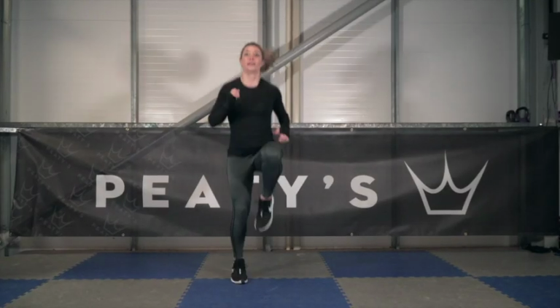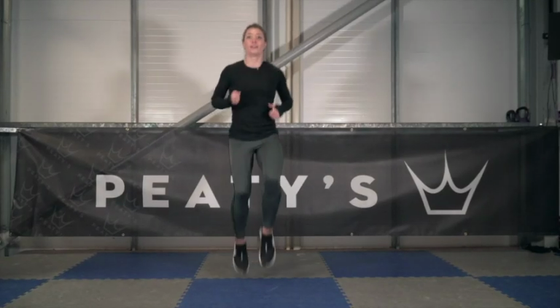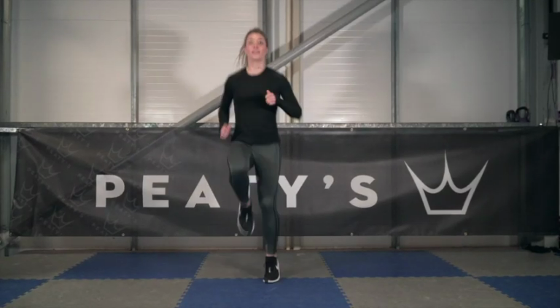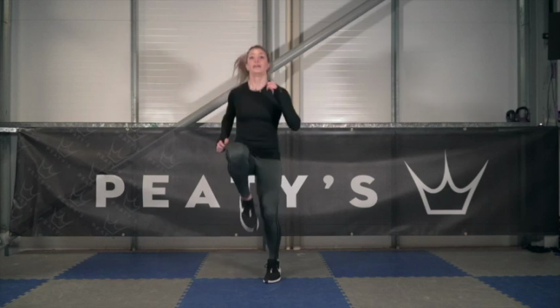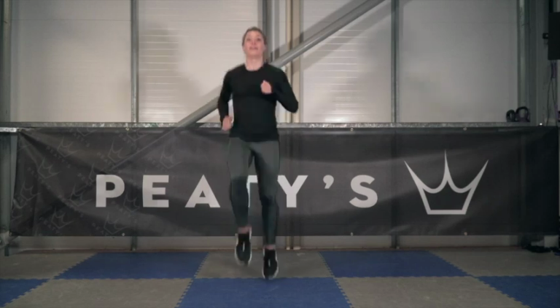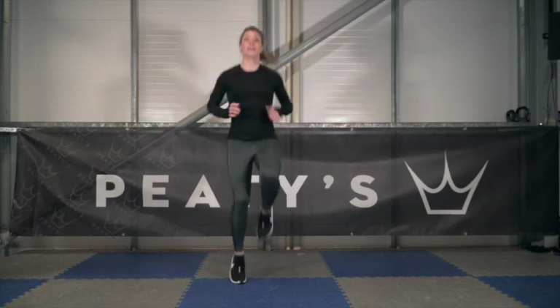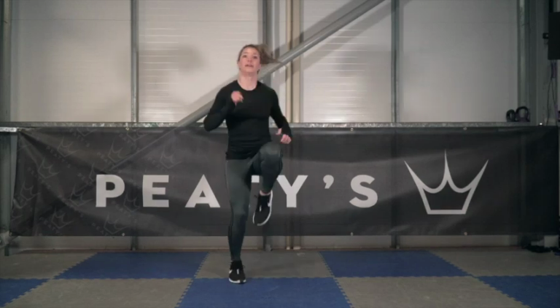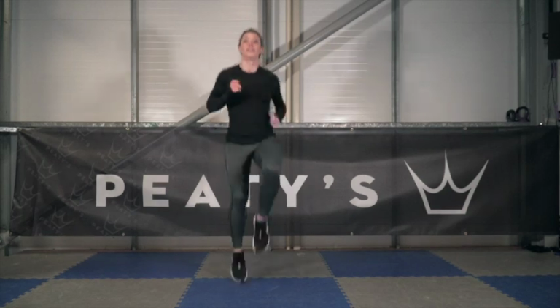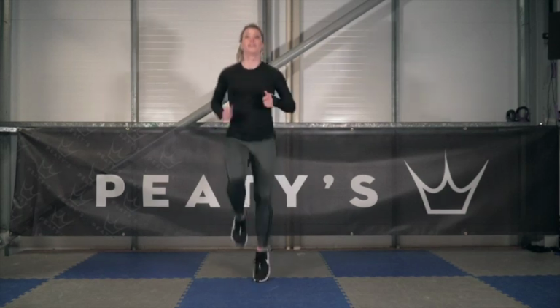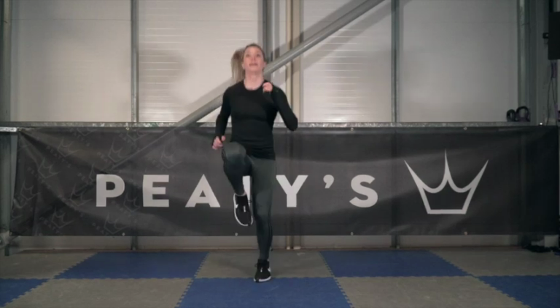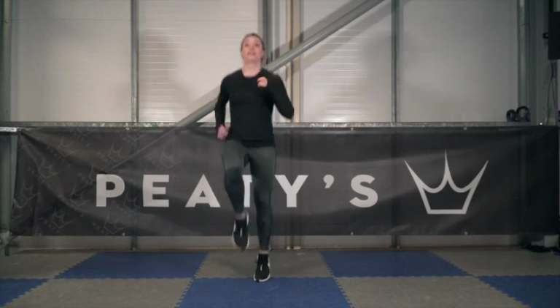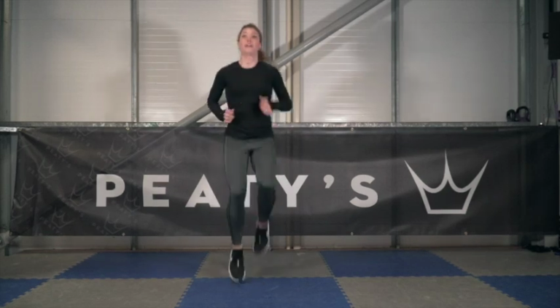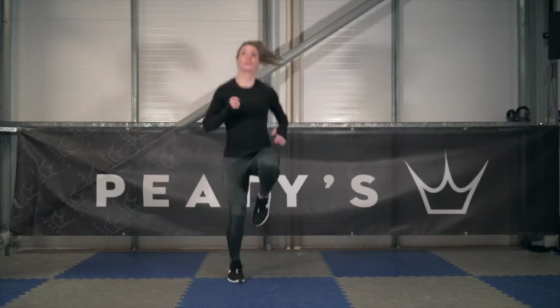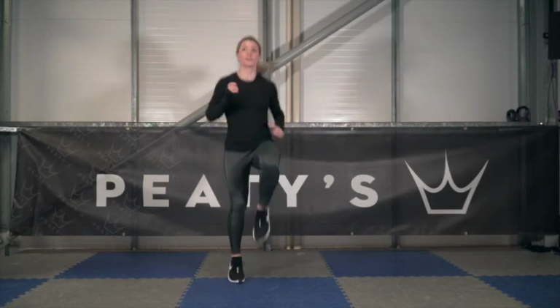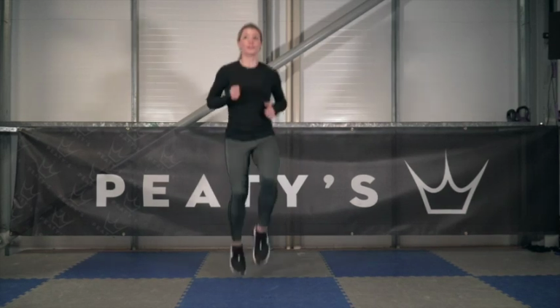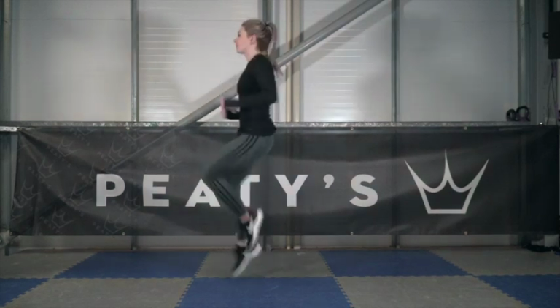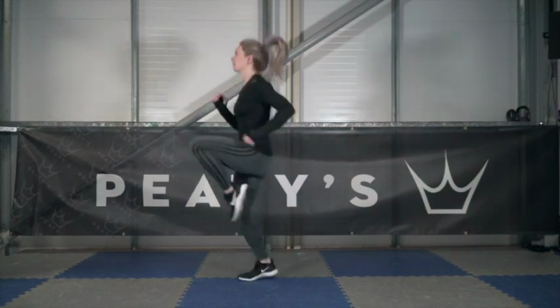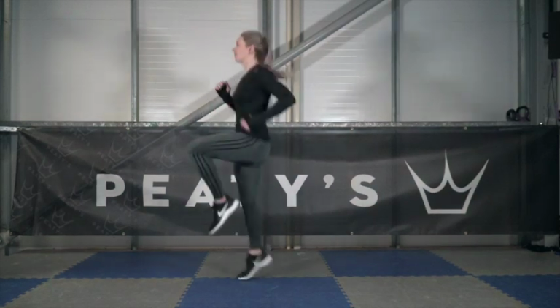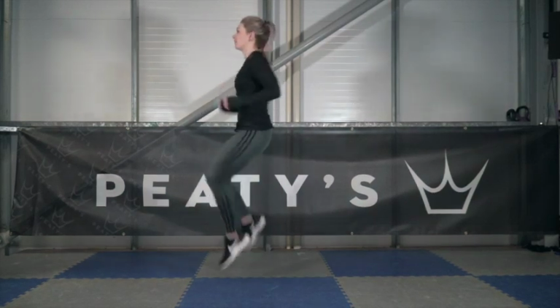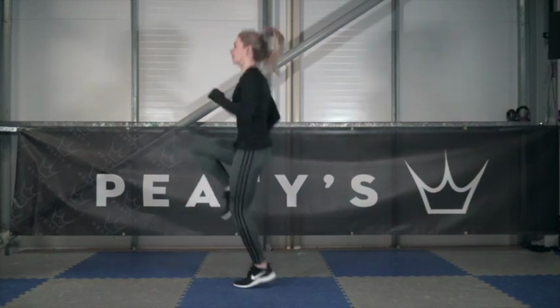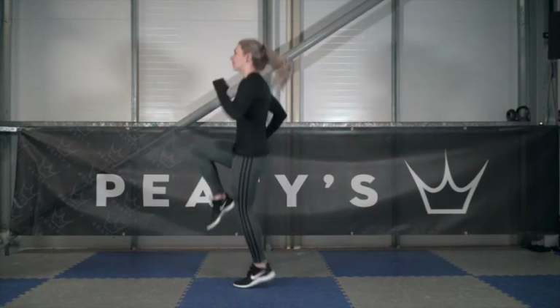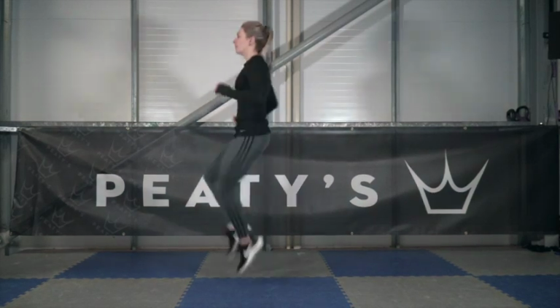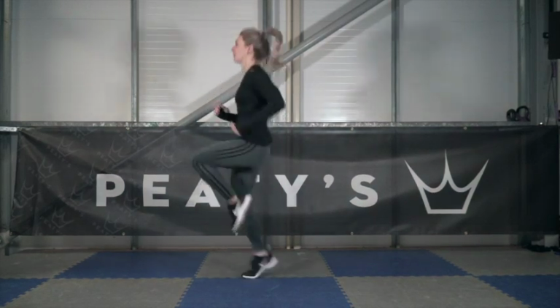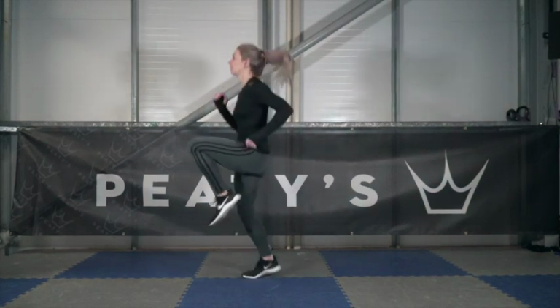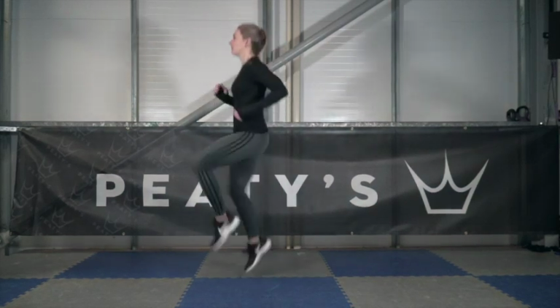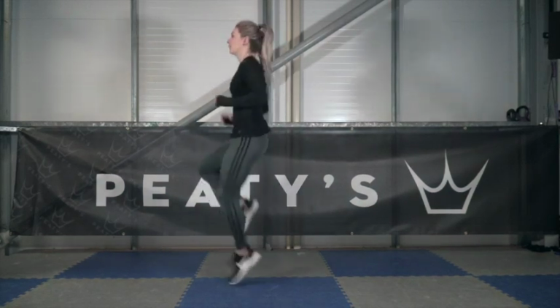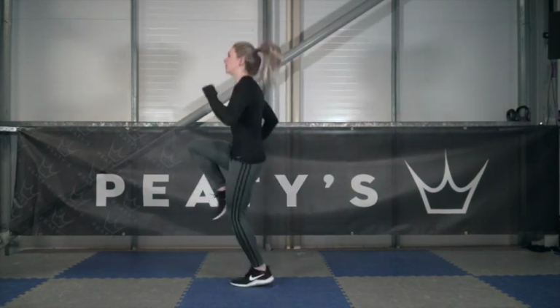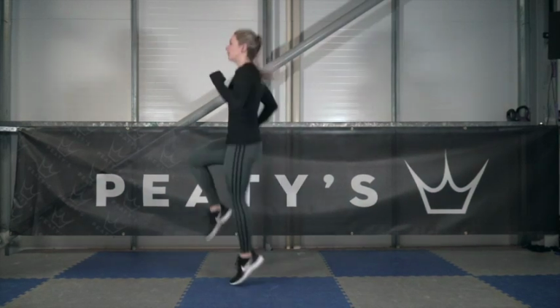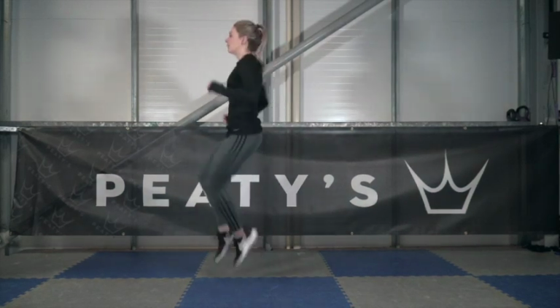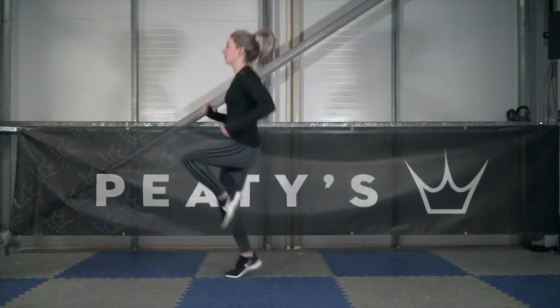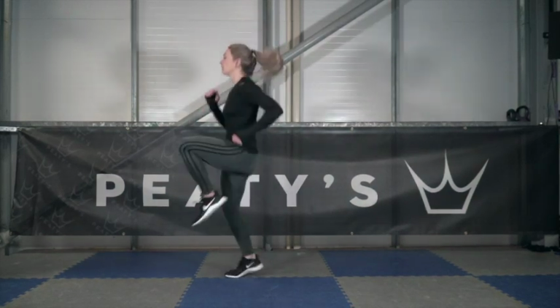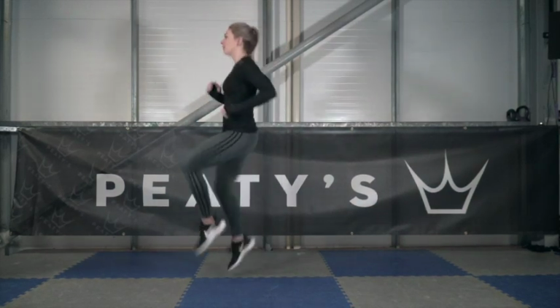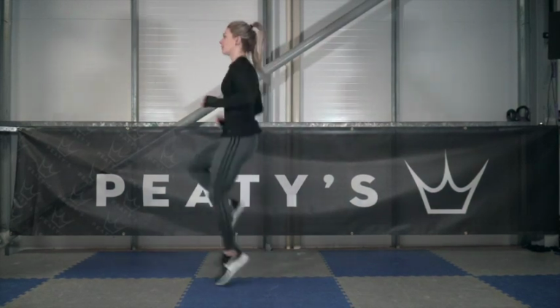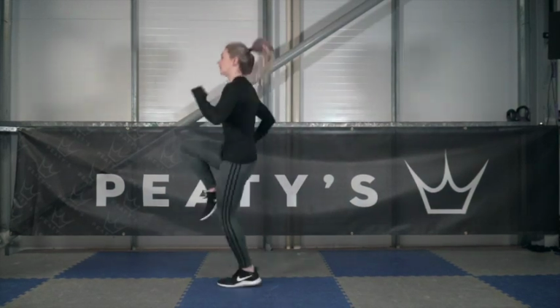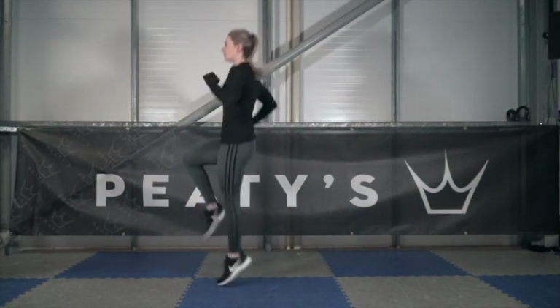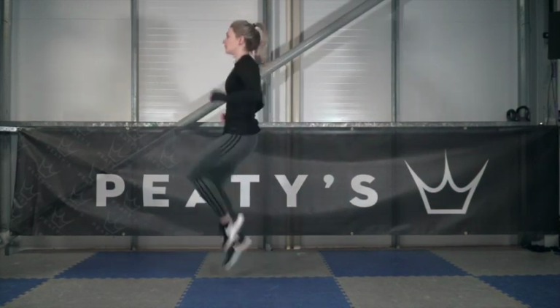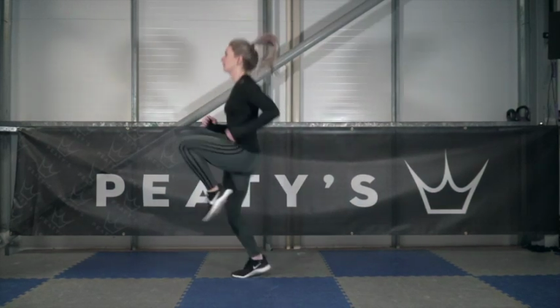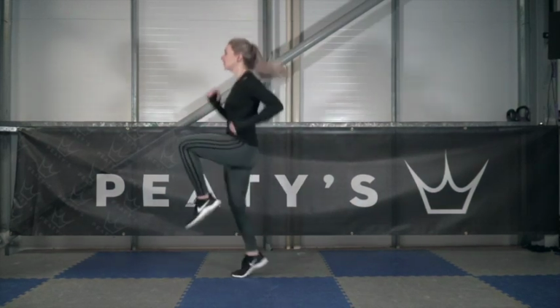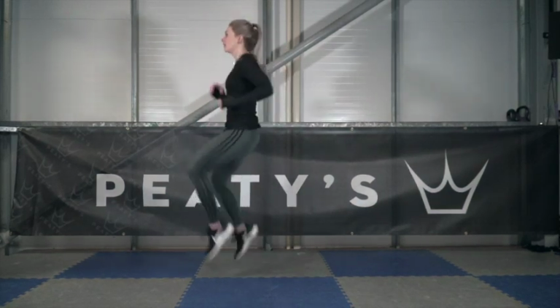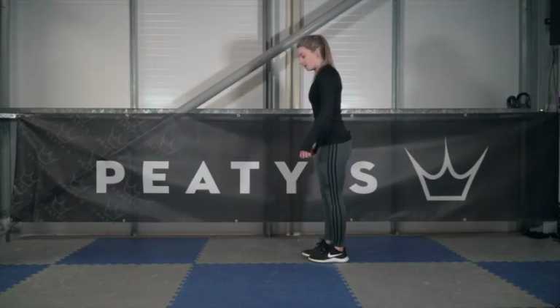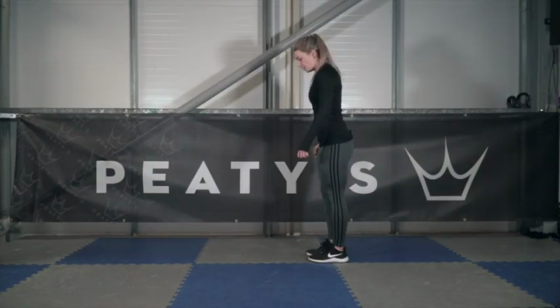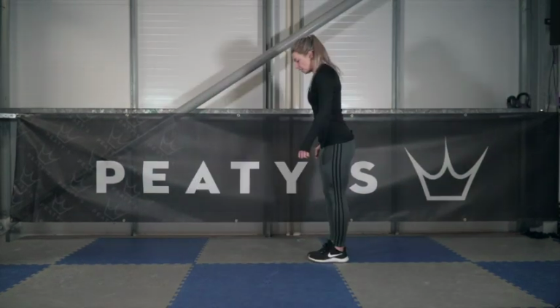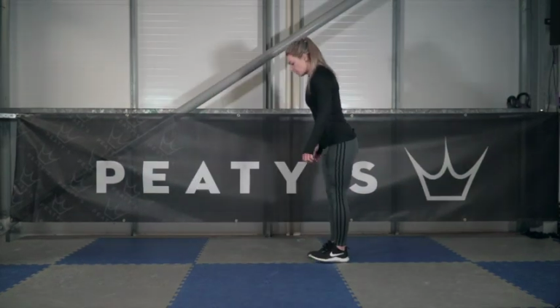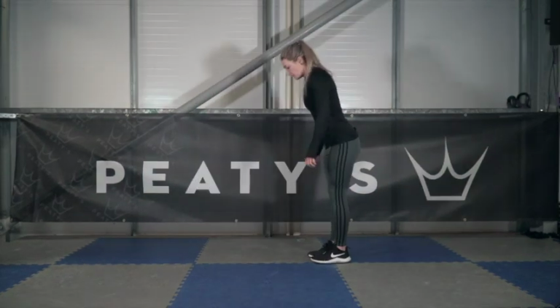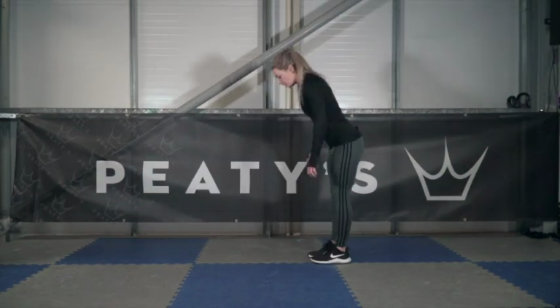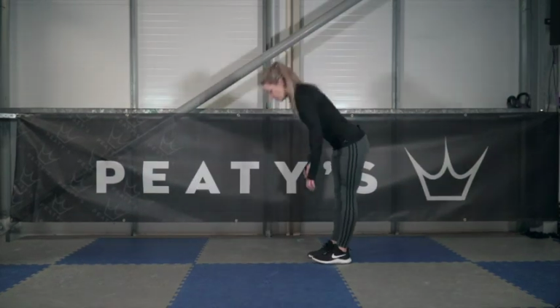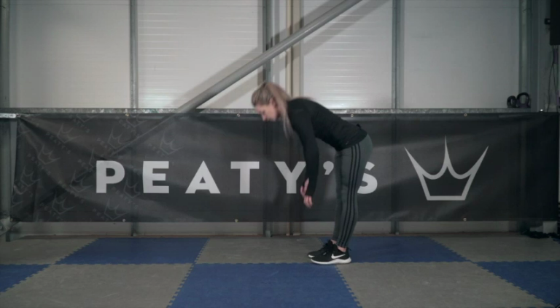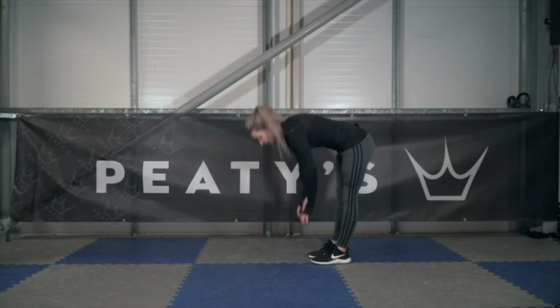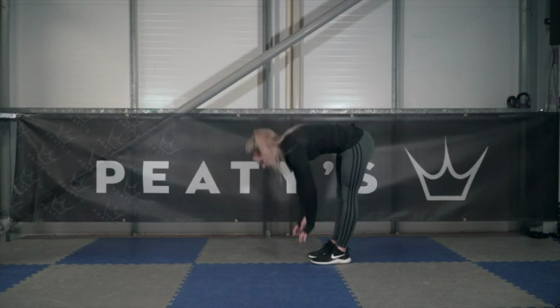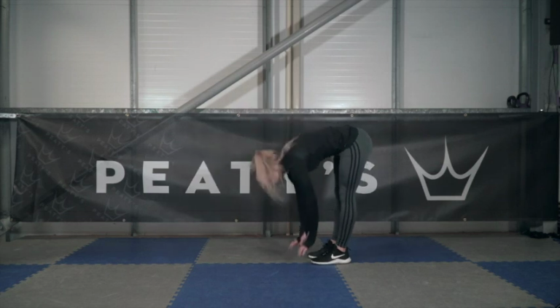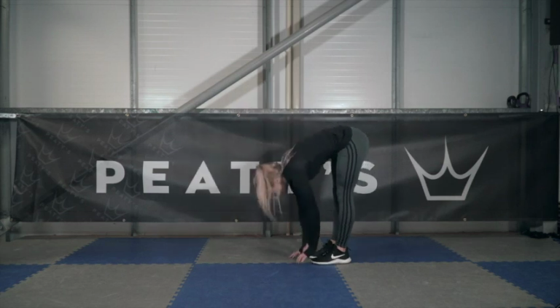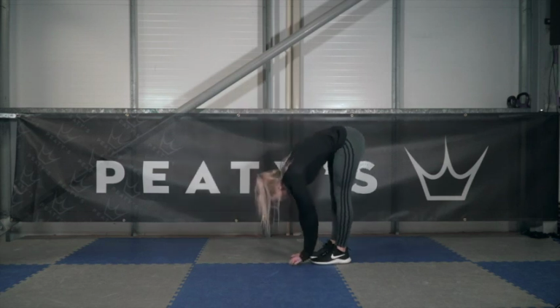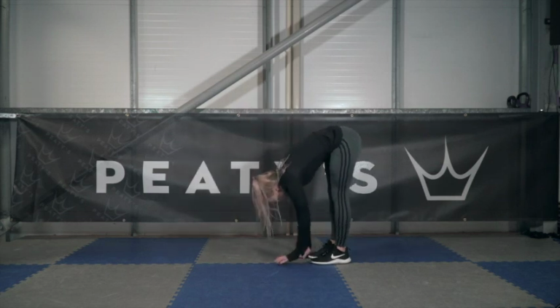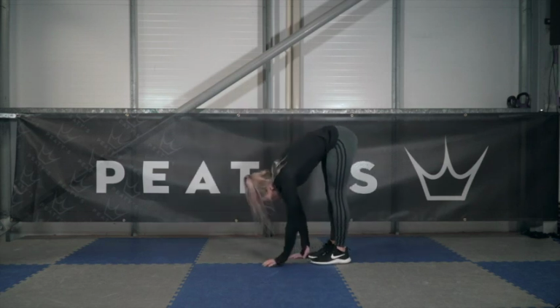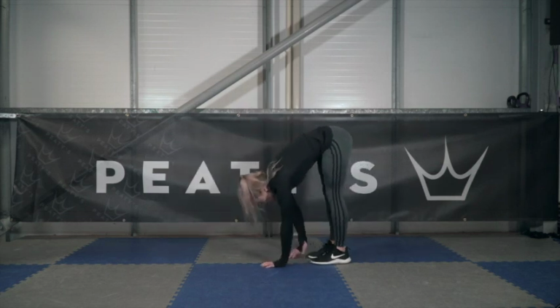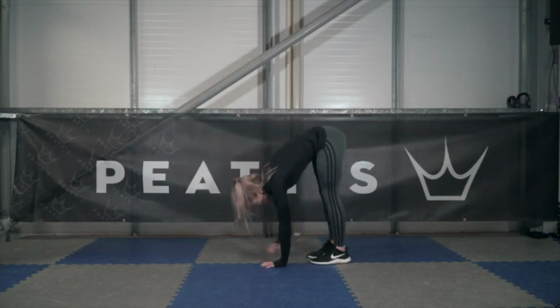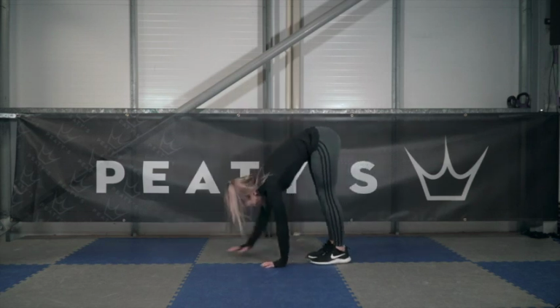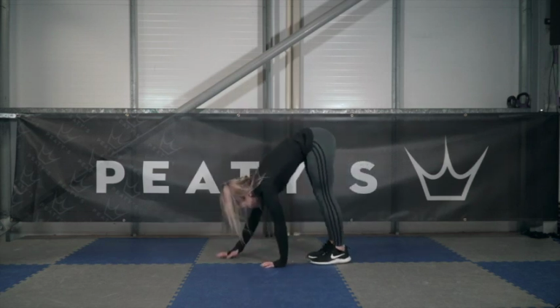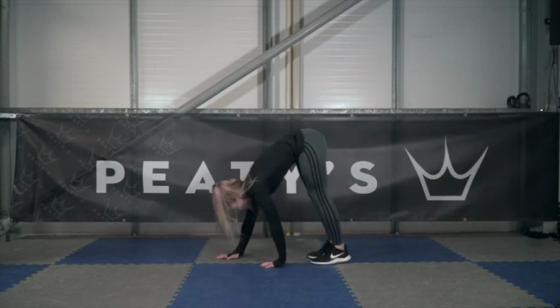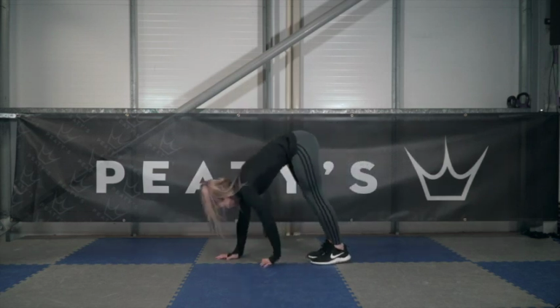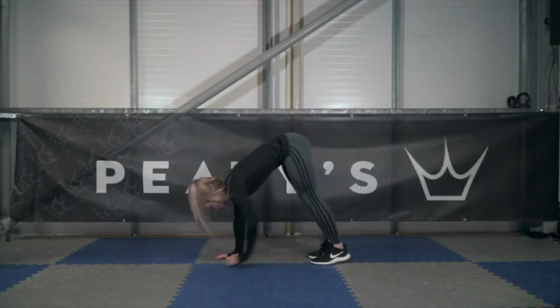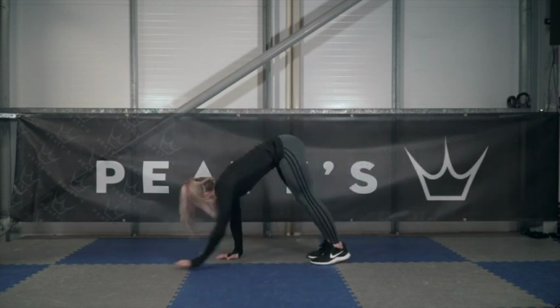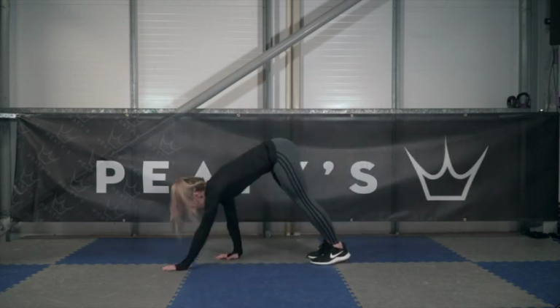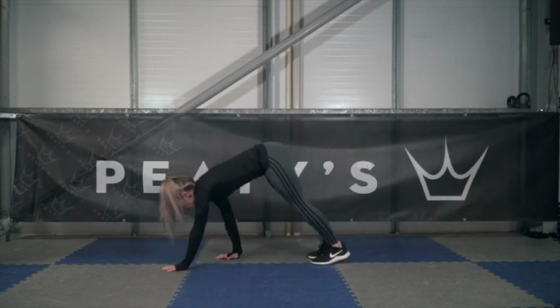Jogging on the spot is fine, just make sure you get your knees up nice and high. Next is eight inchworms.